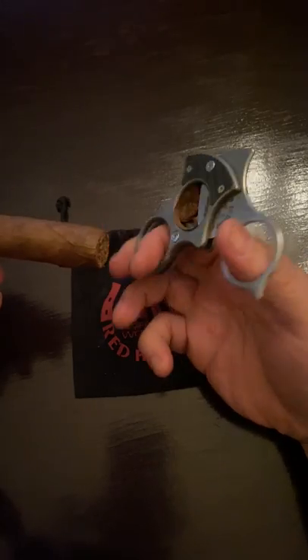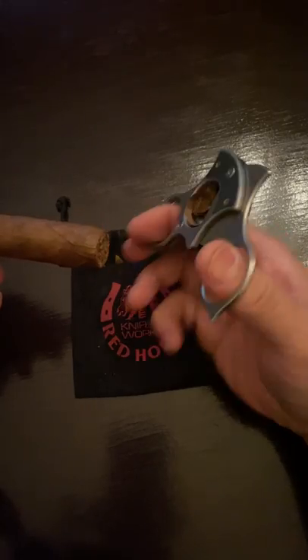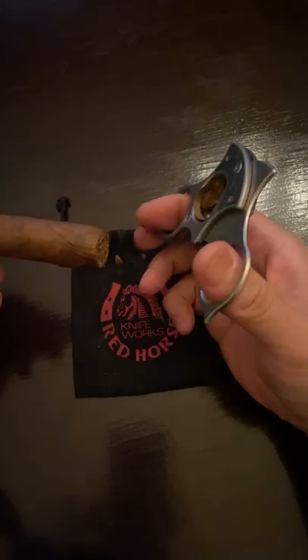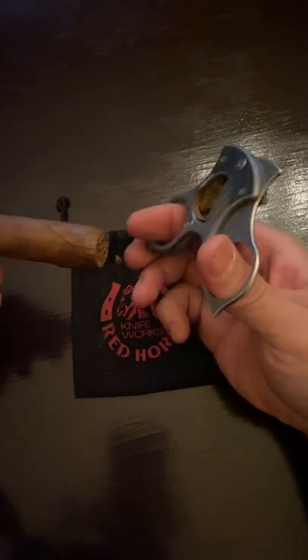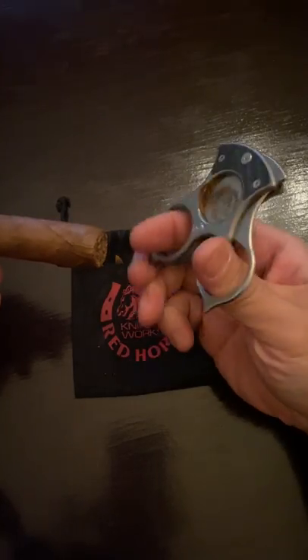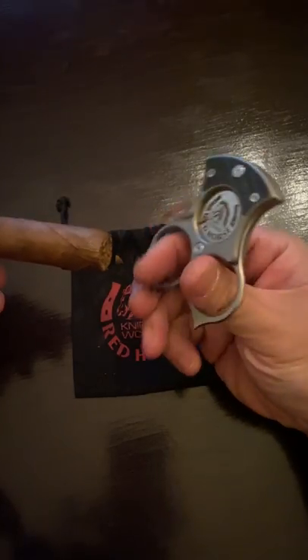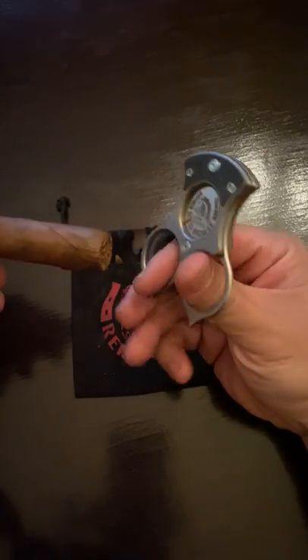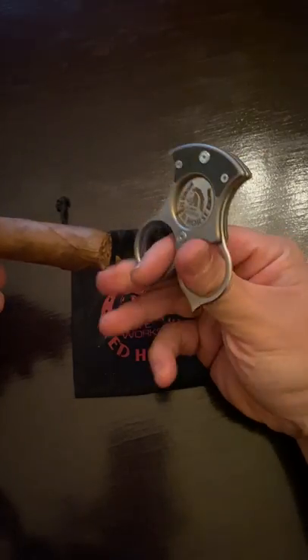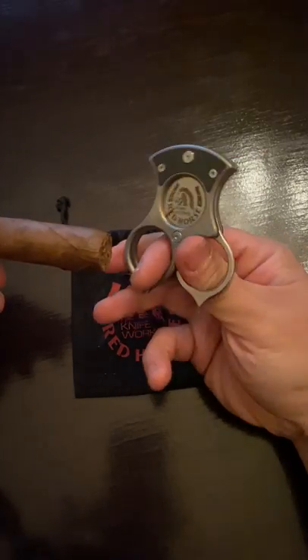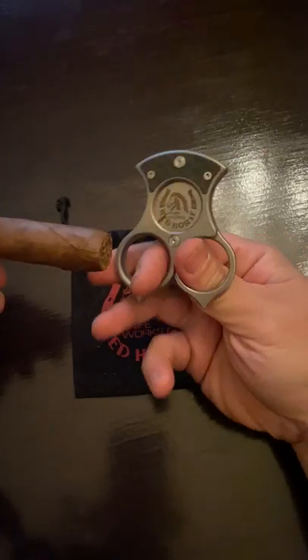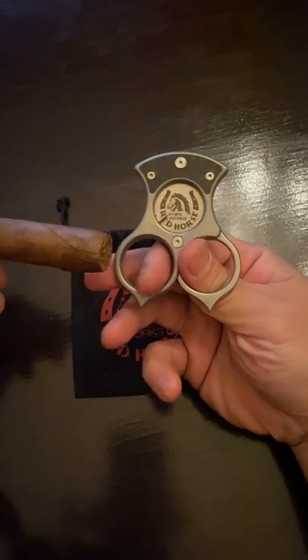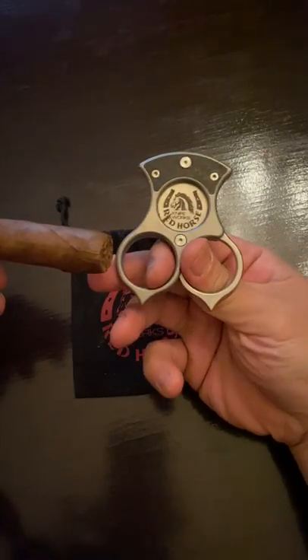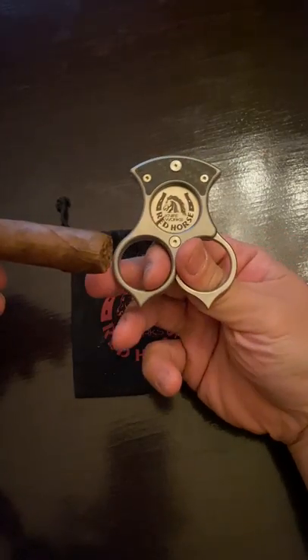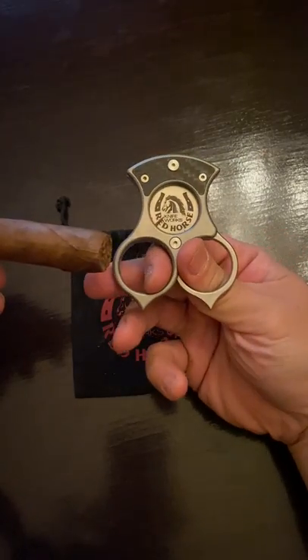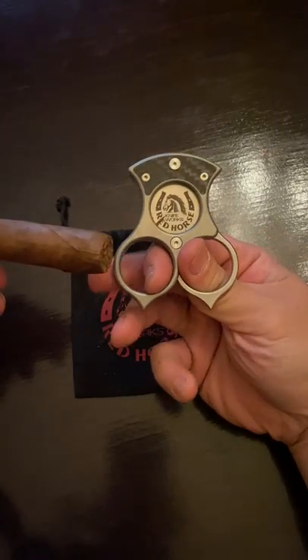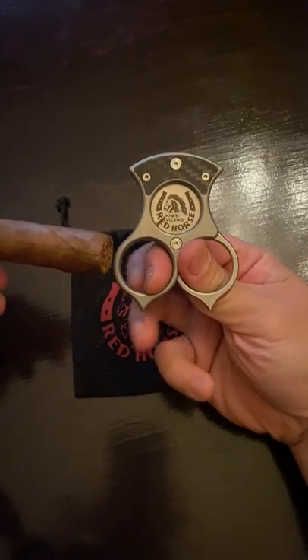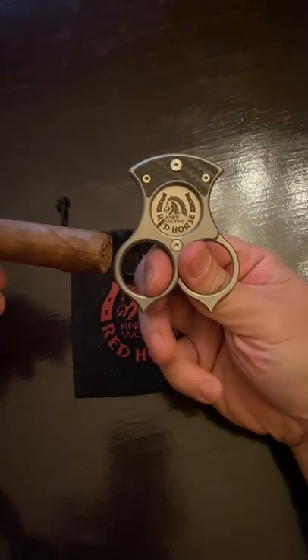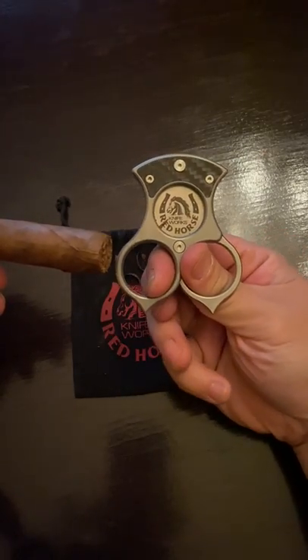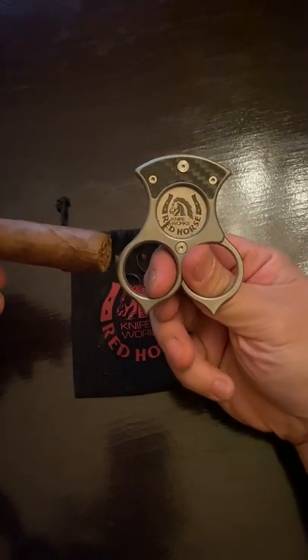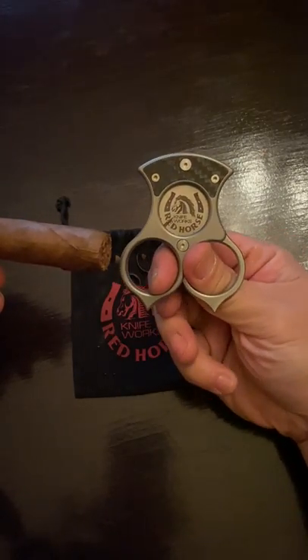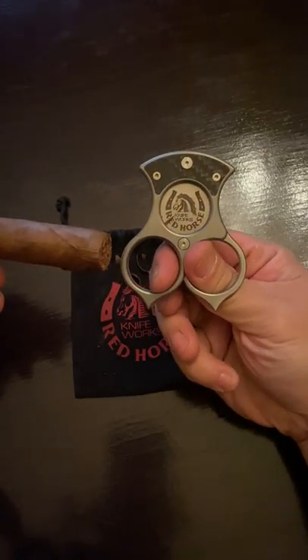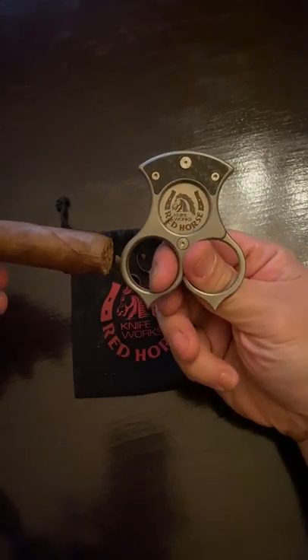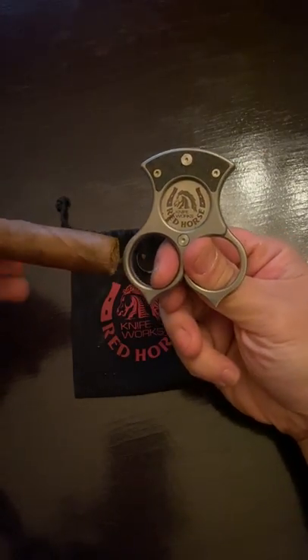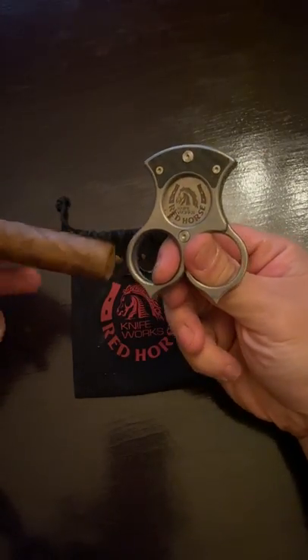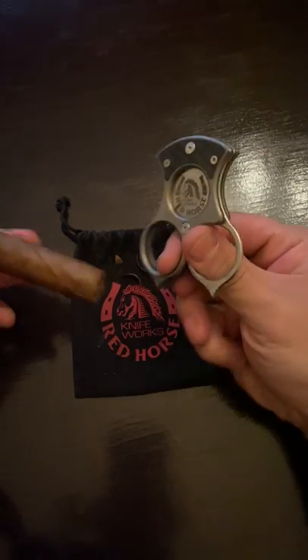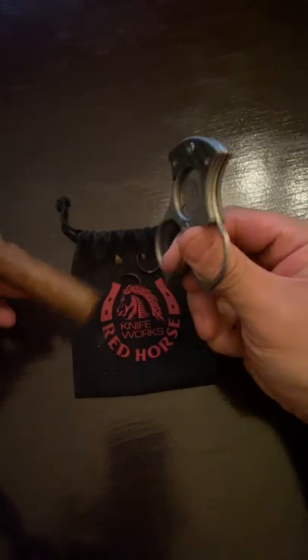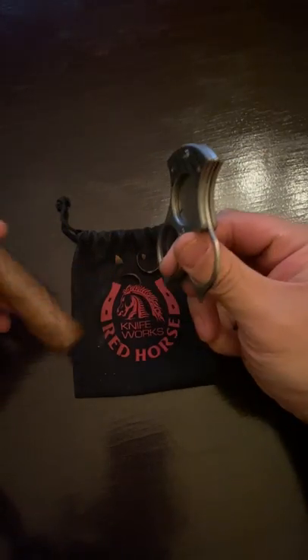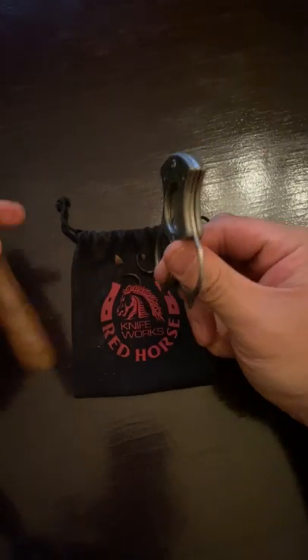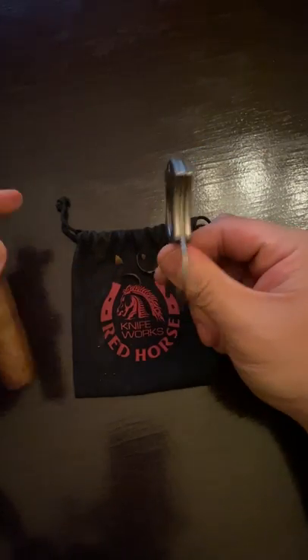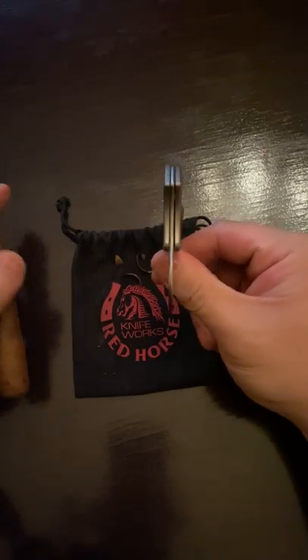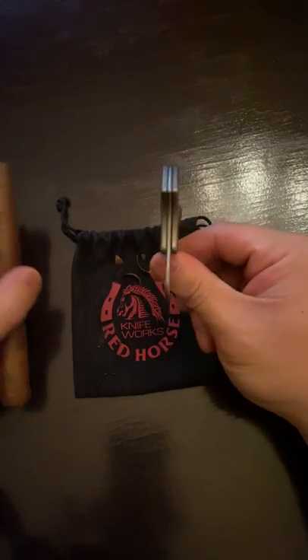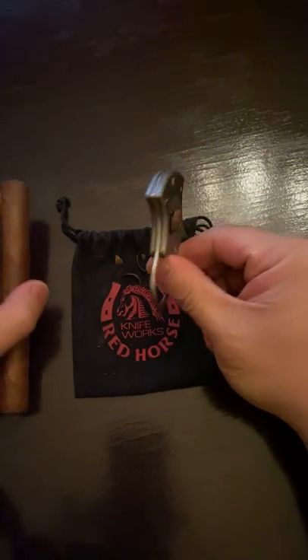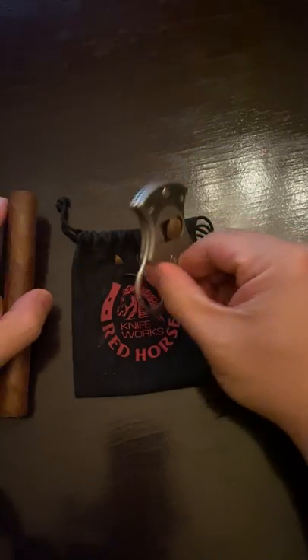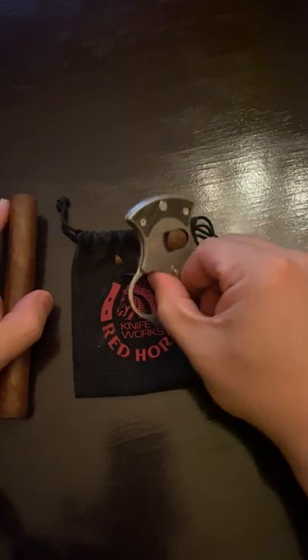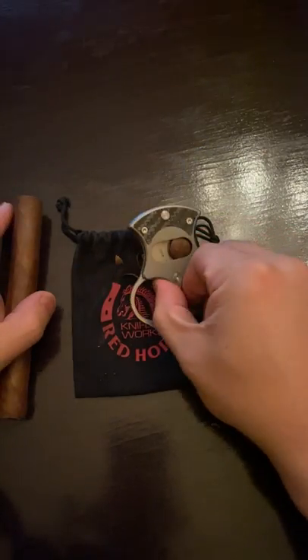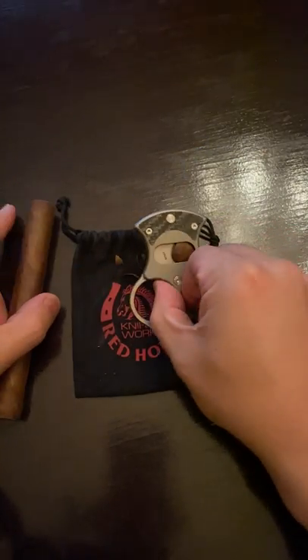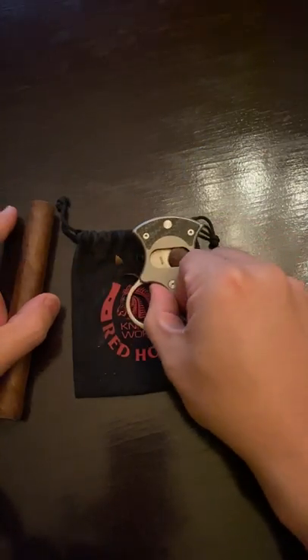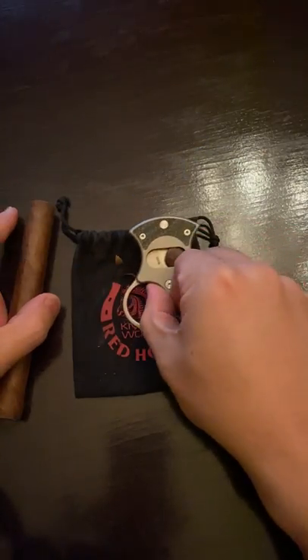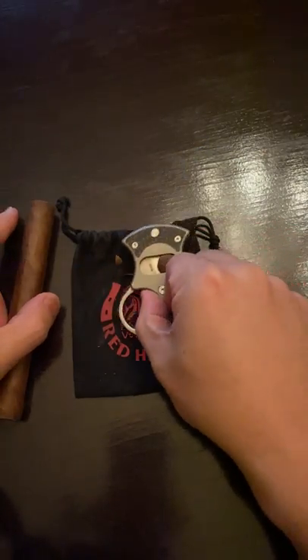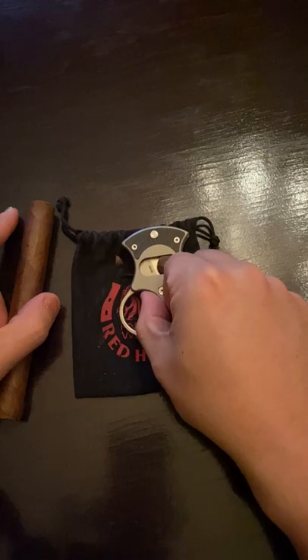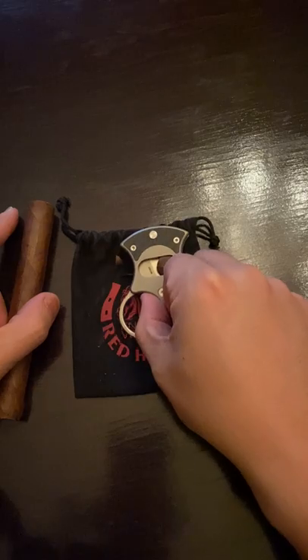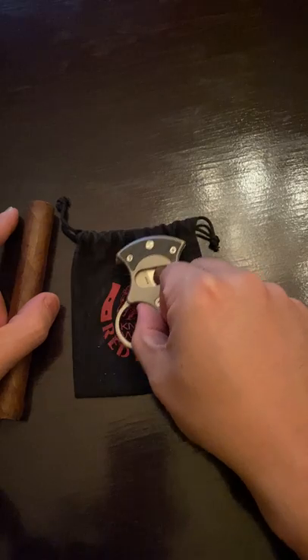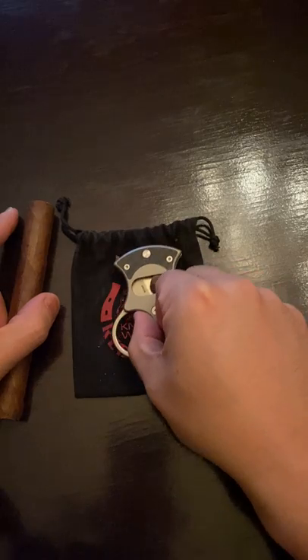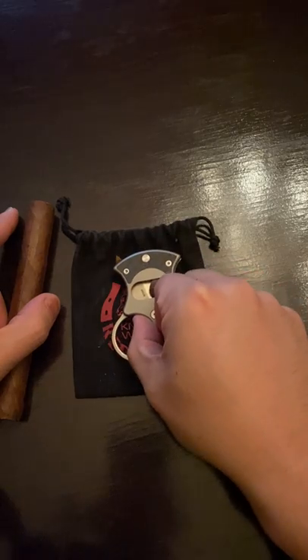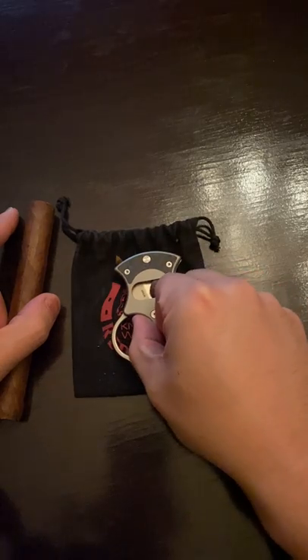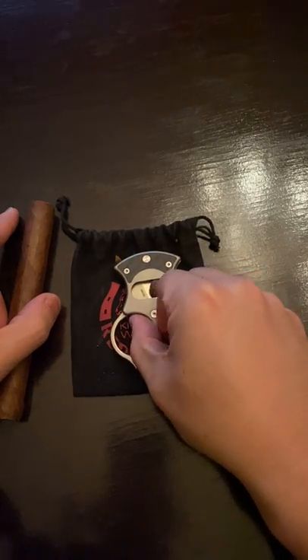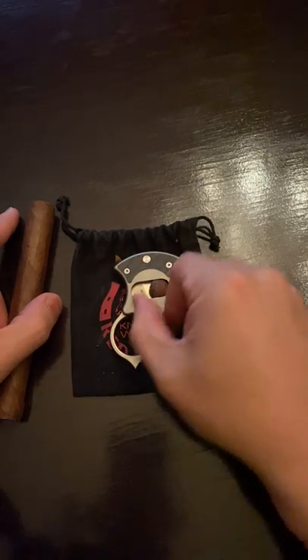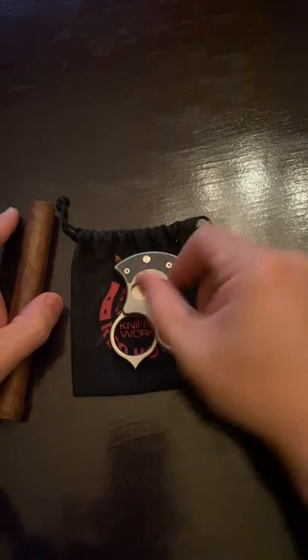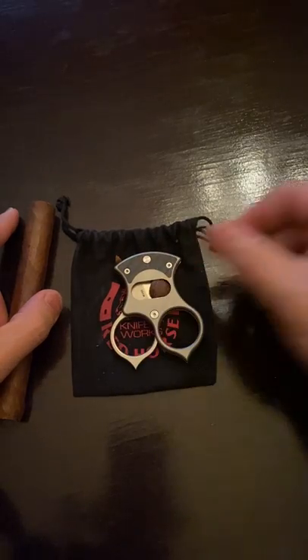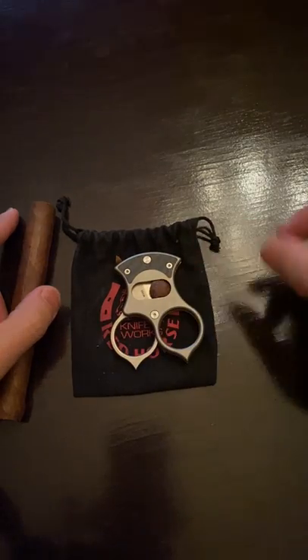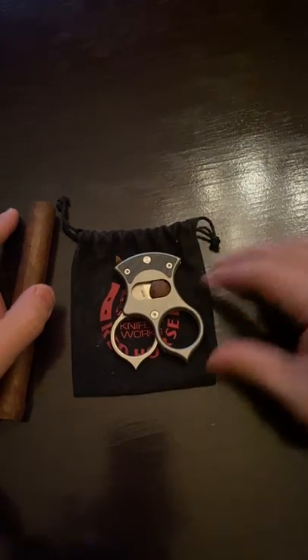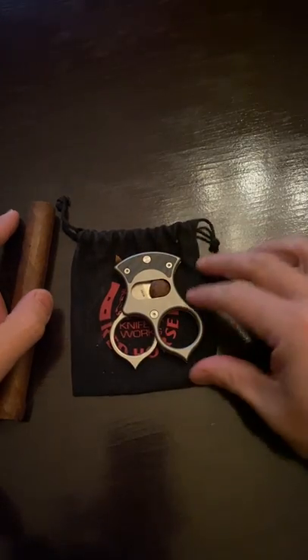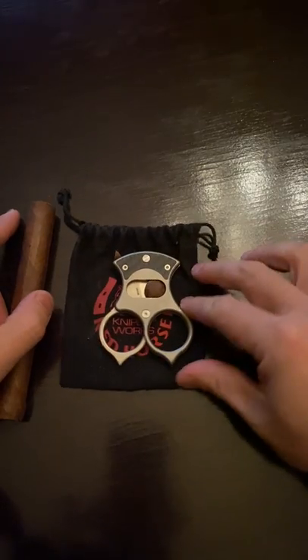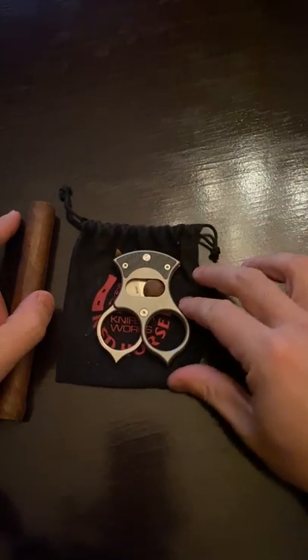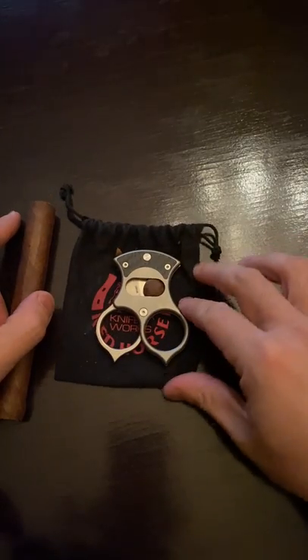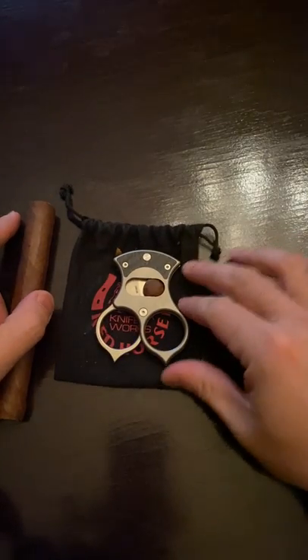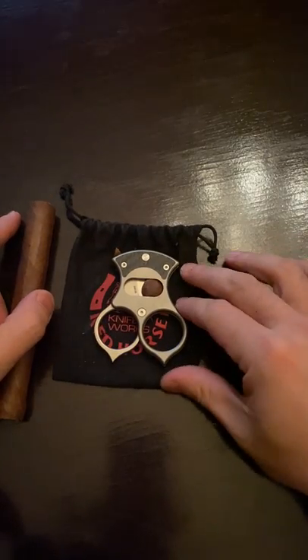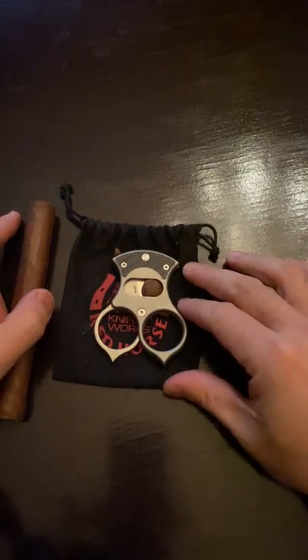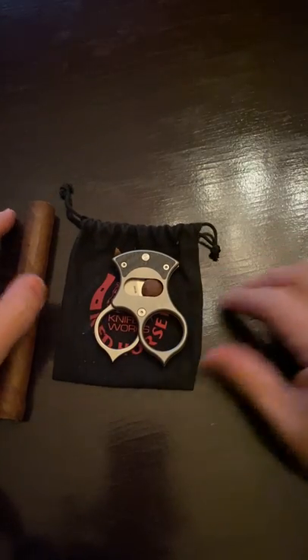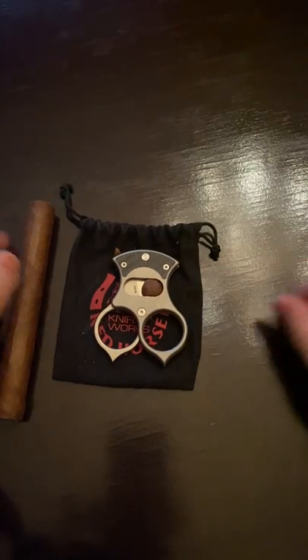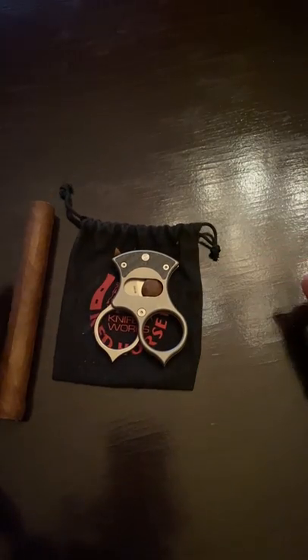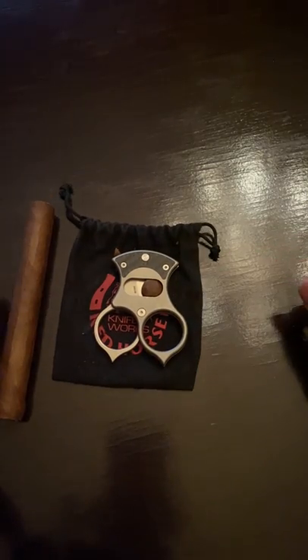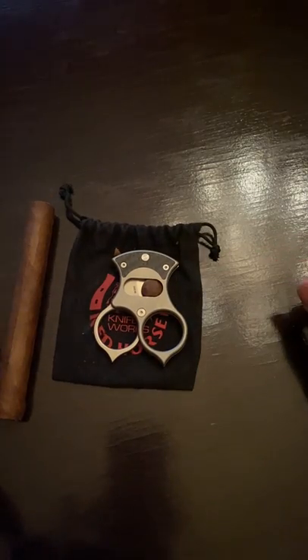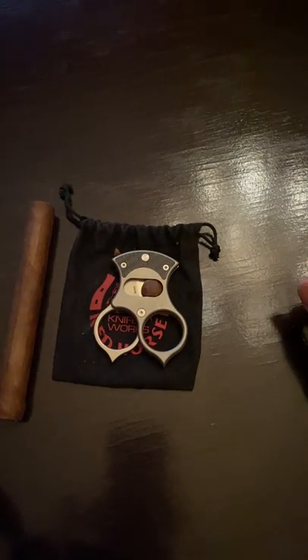And that is how we cut with the Condor Cutter. Thank you guys for viewing, thanks for following, and thank you for the support.